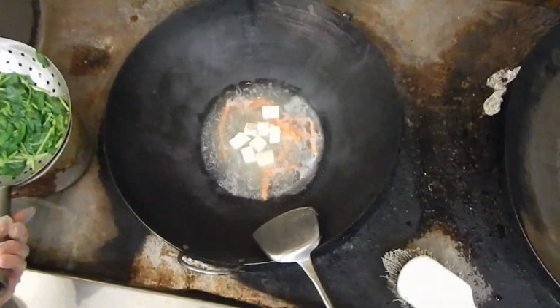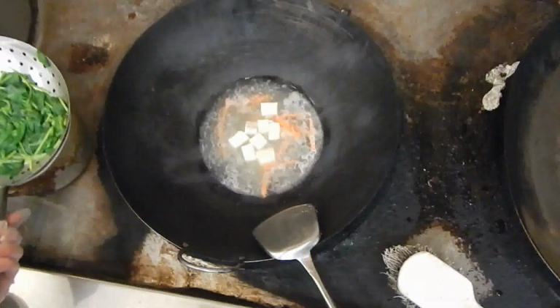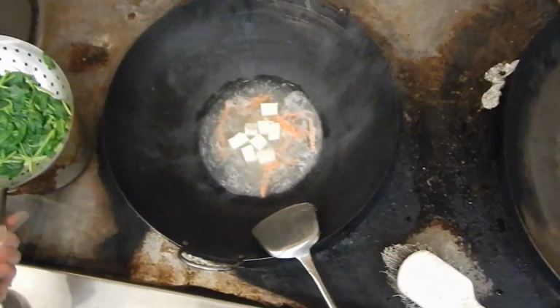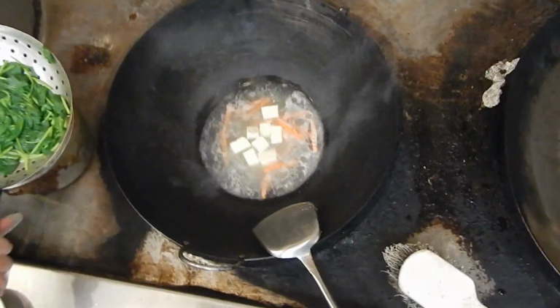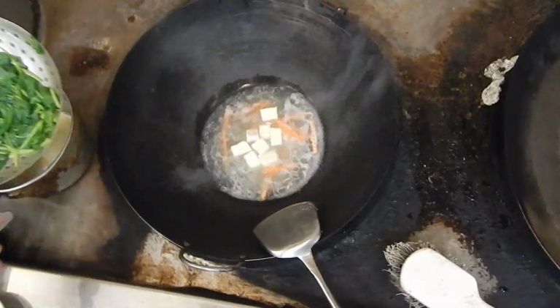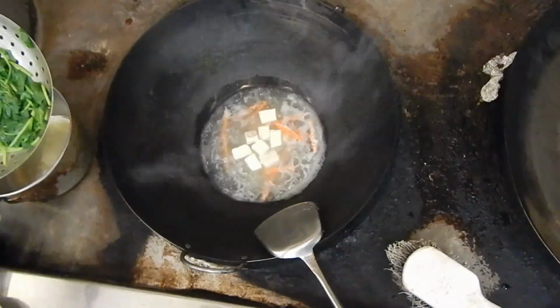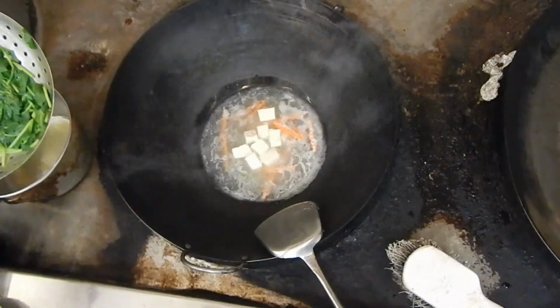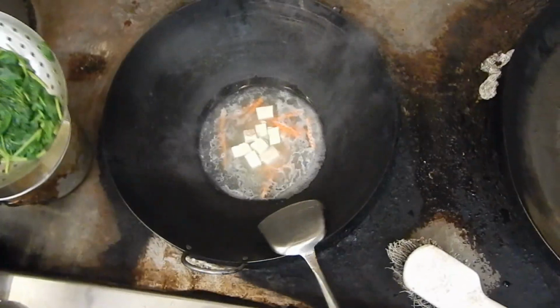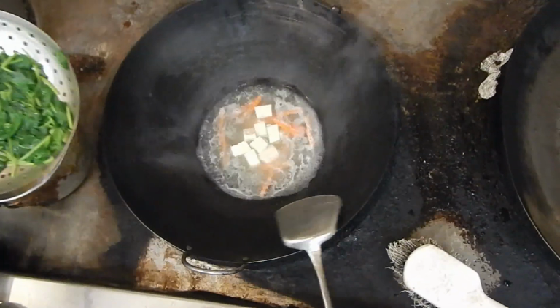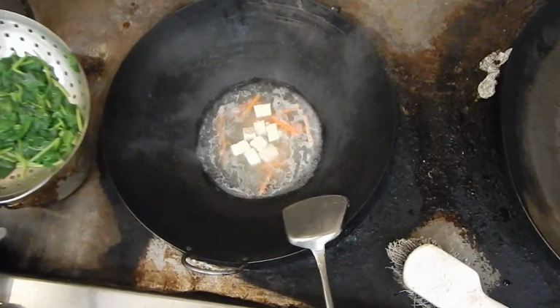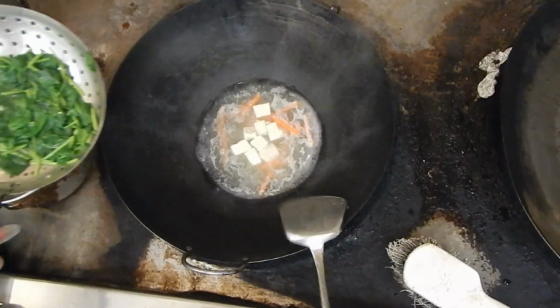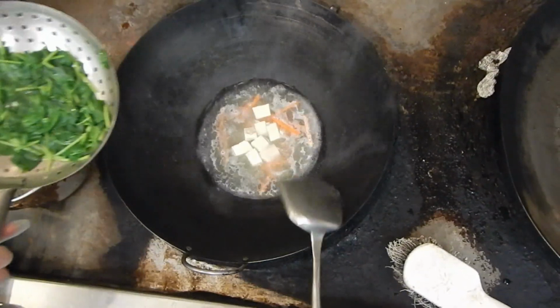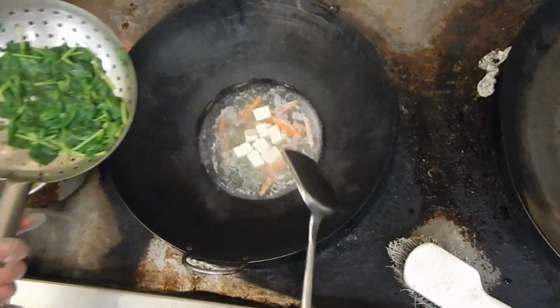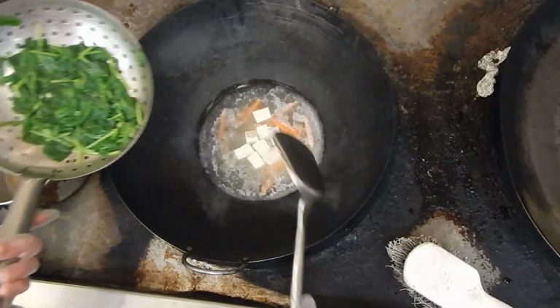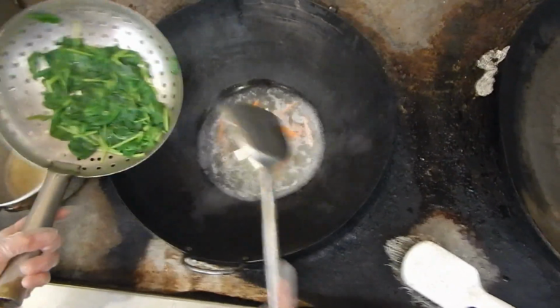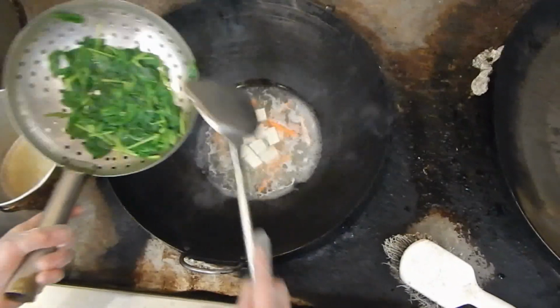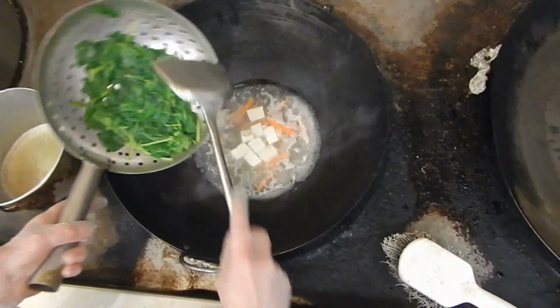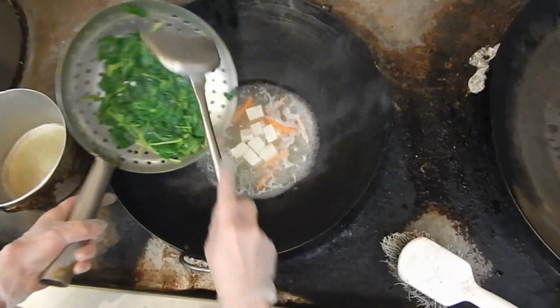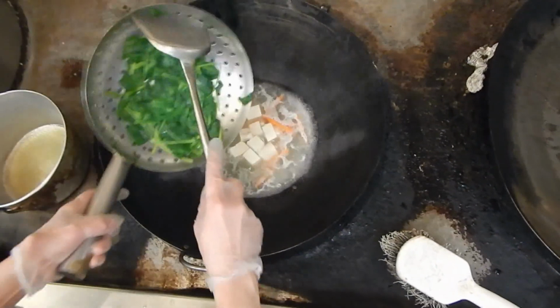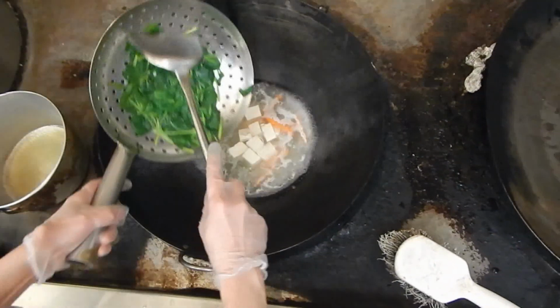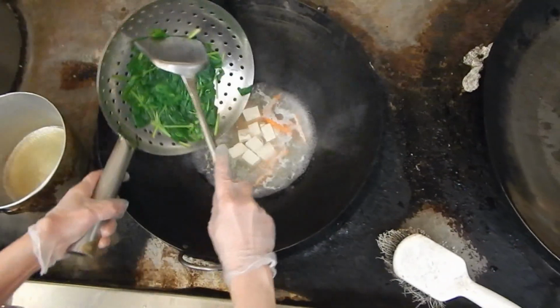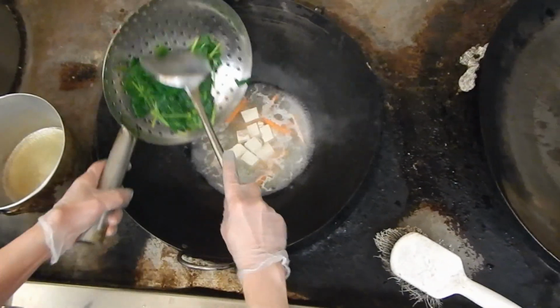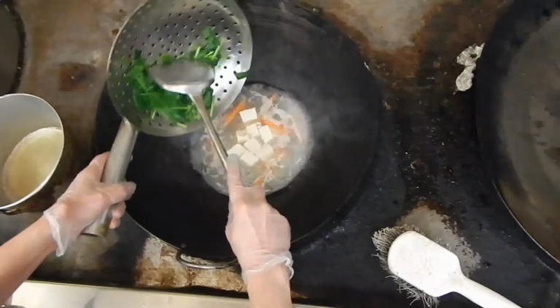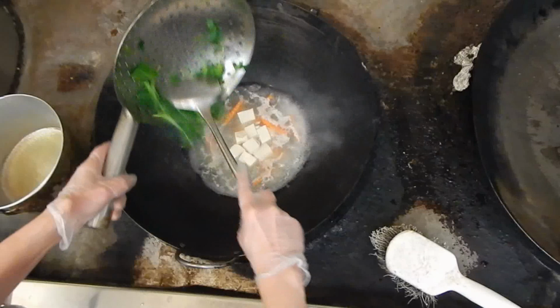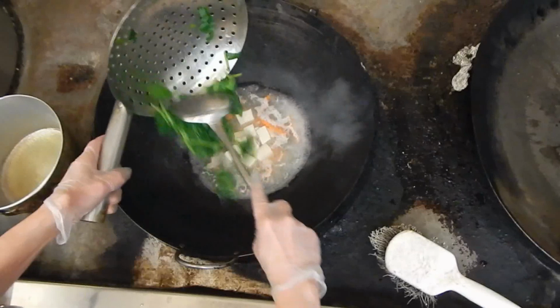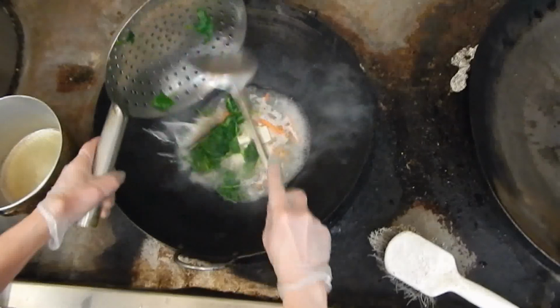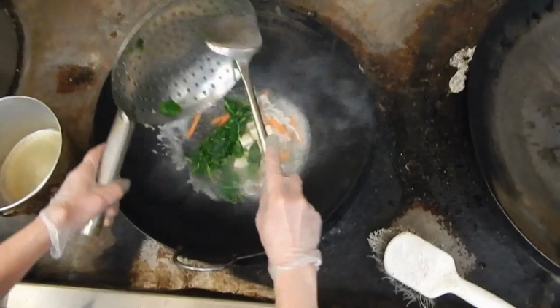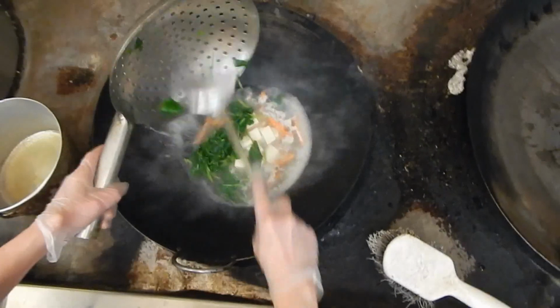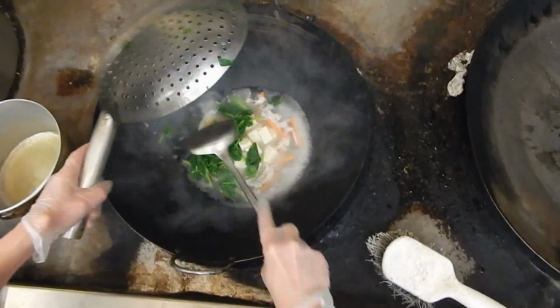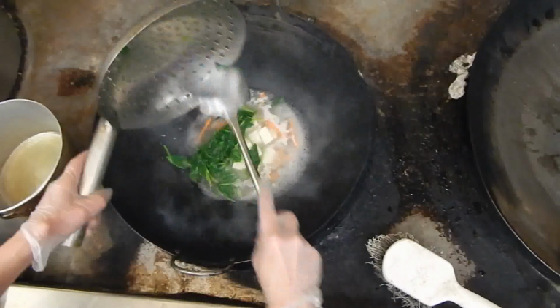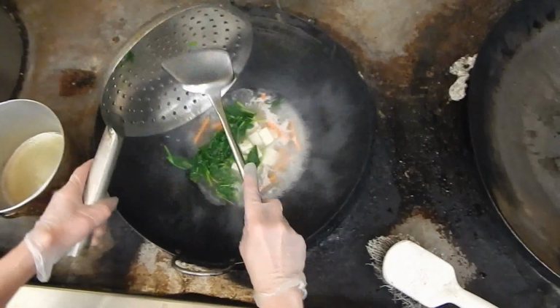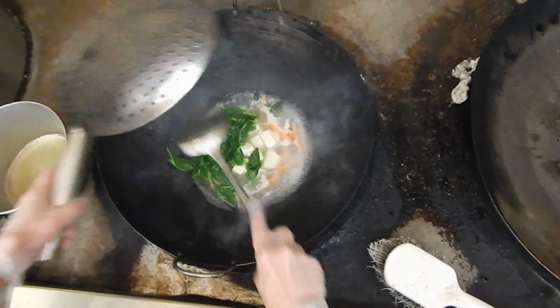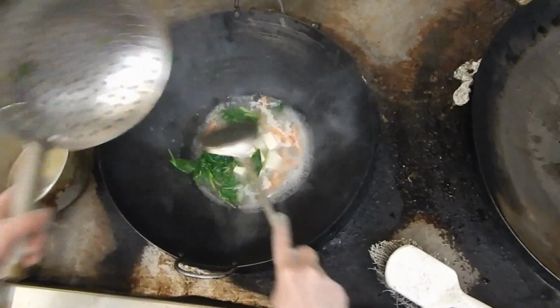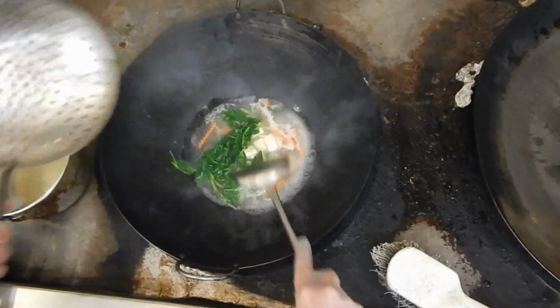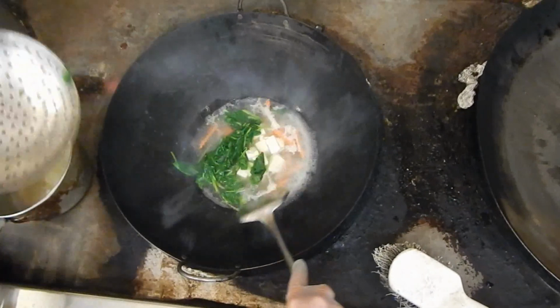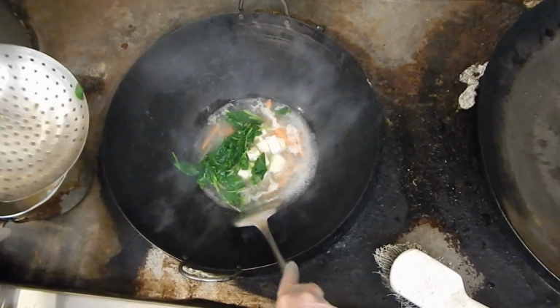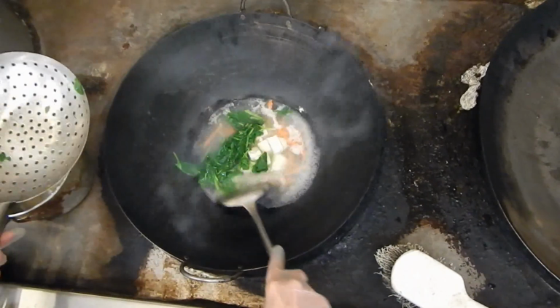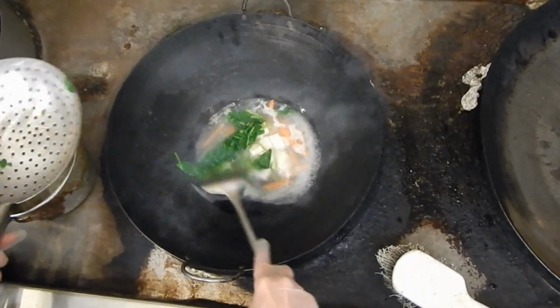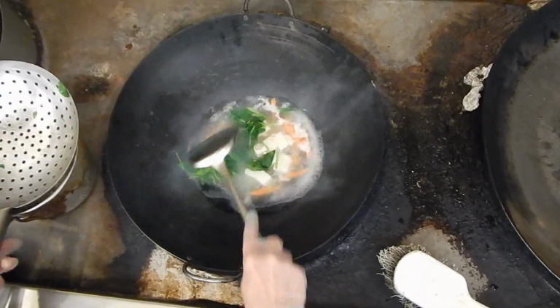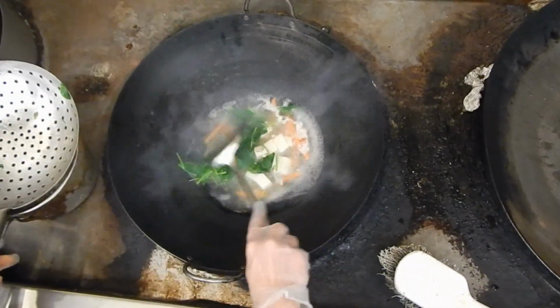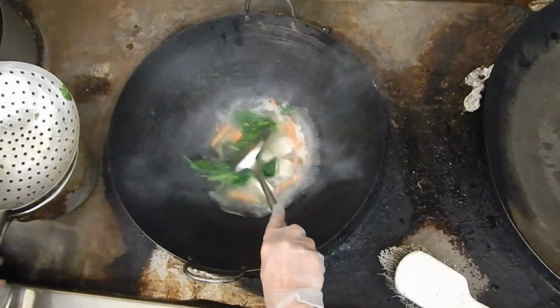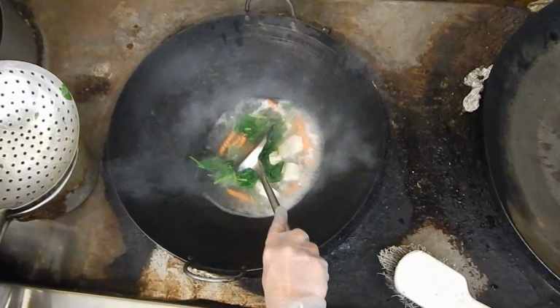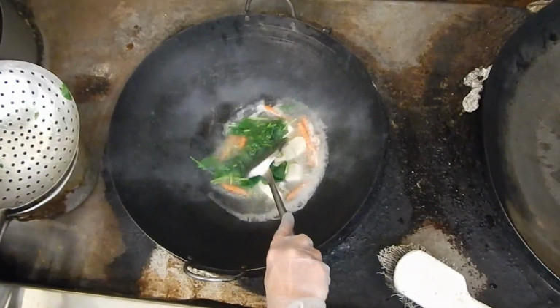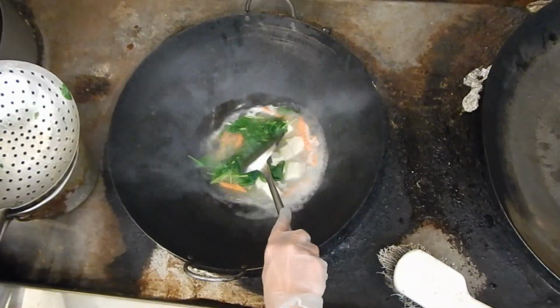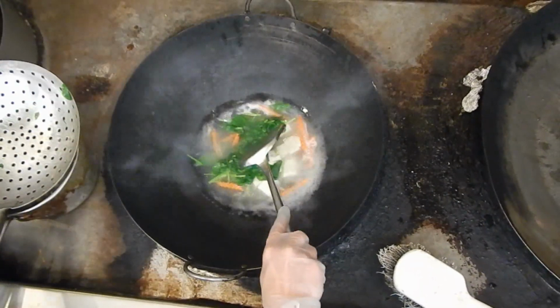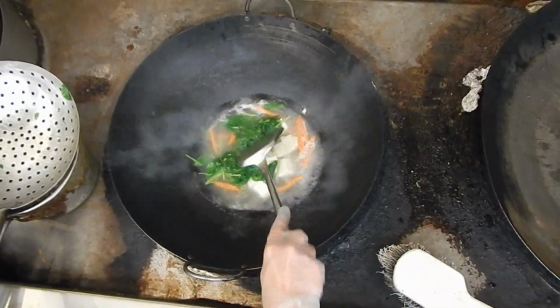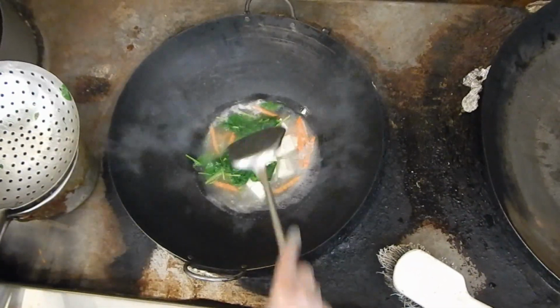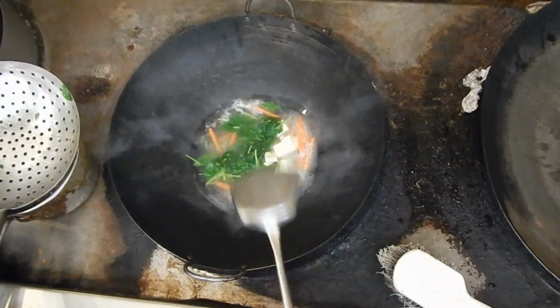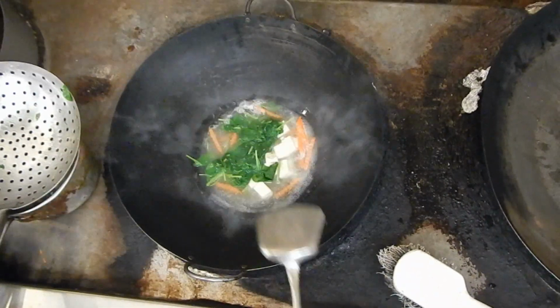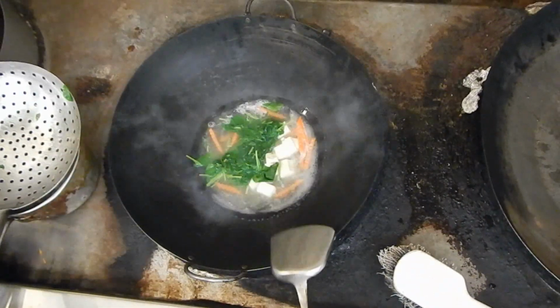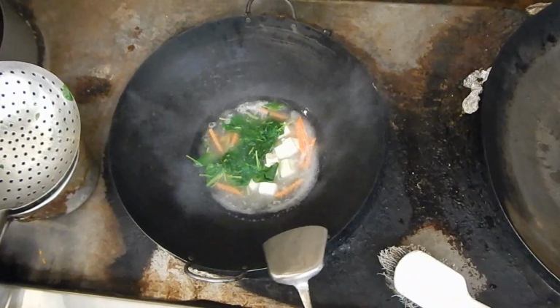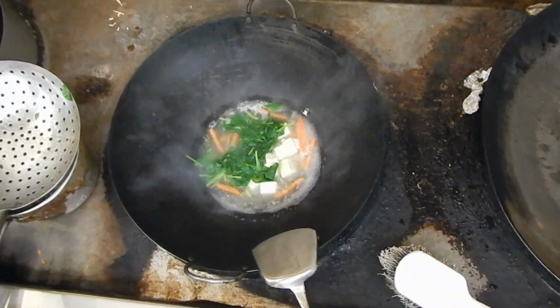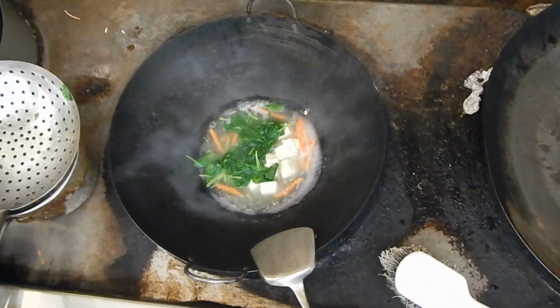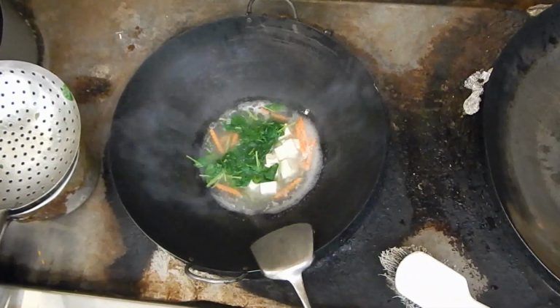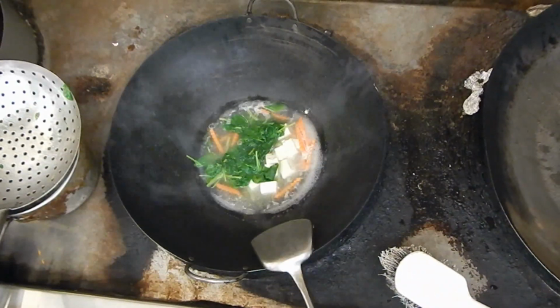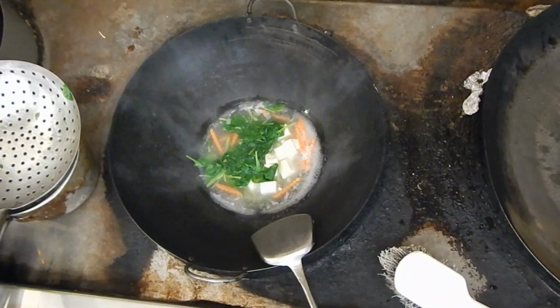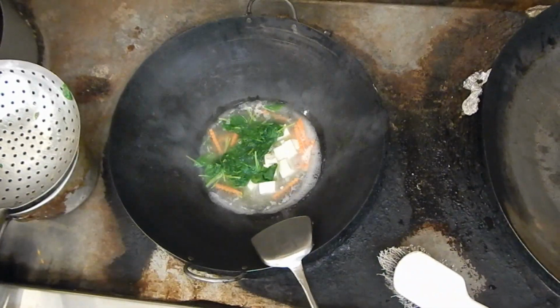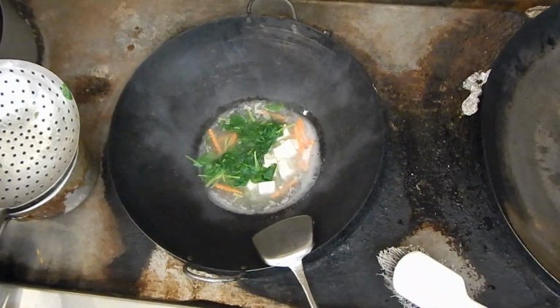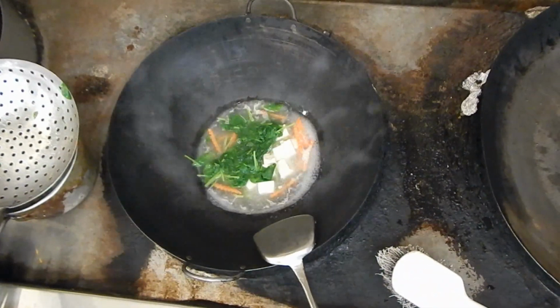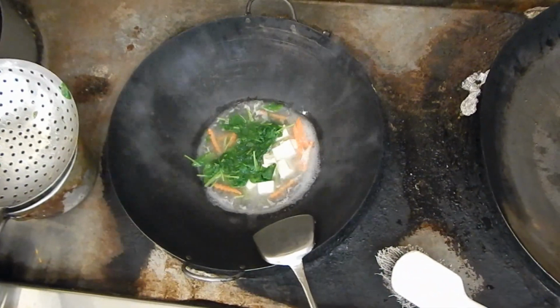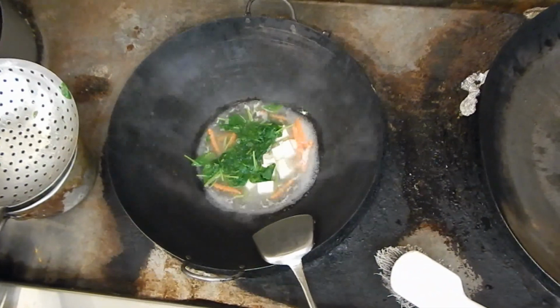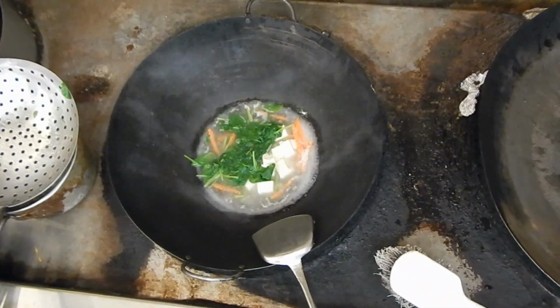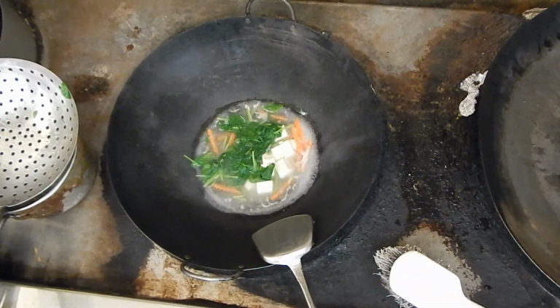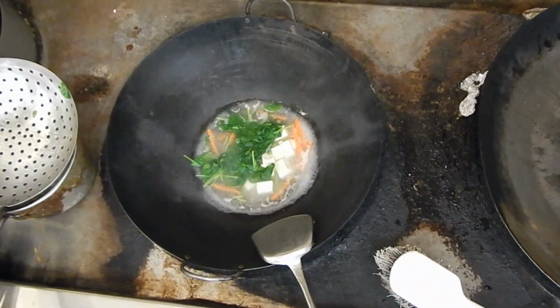I'm going to cook for a minute. Then I'm going to put the spinach in it. Then I'll put a pinch of sauce in it.